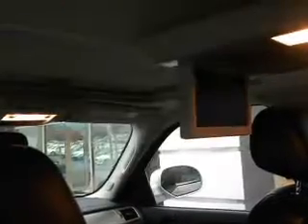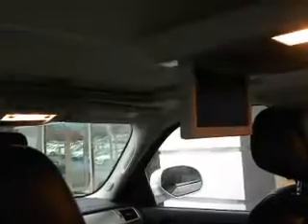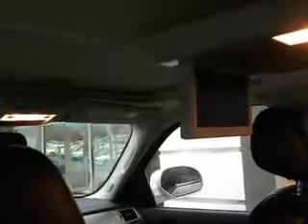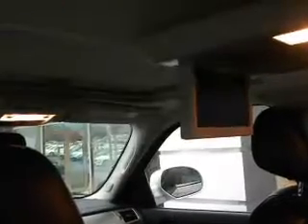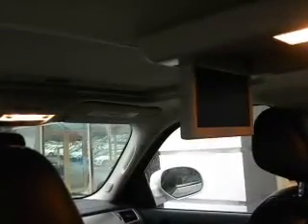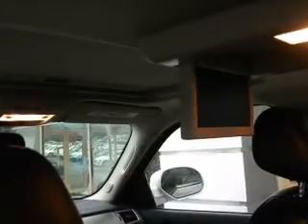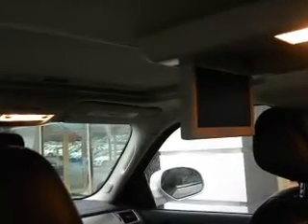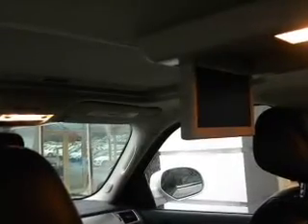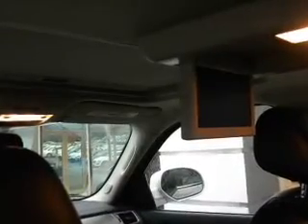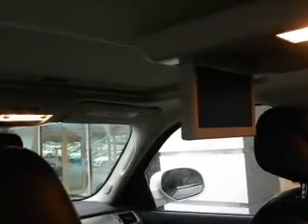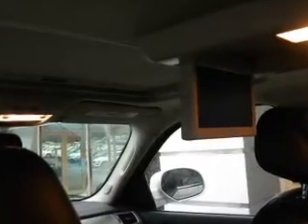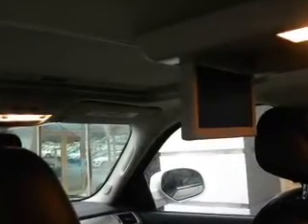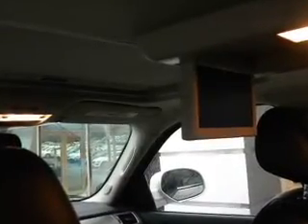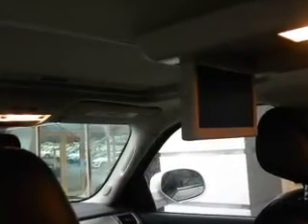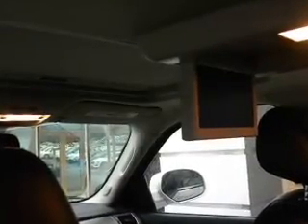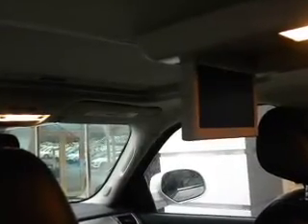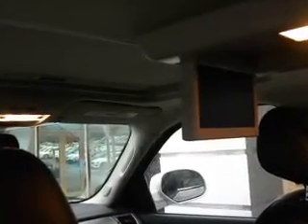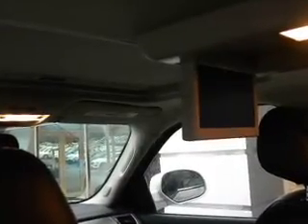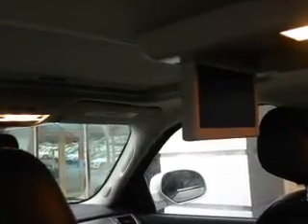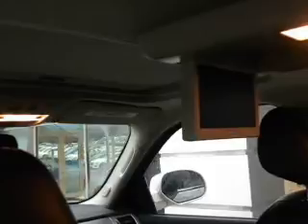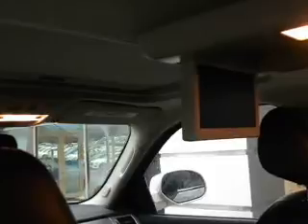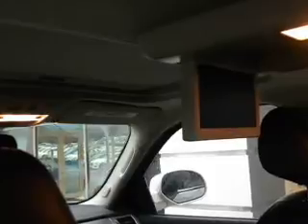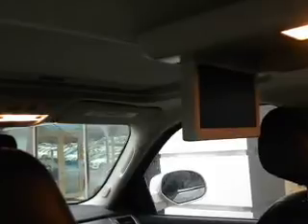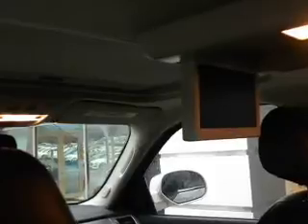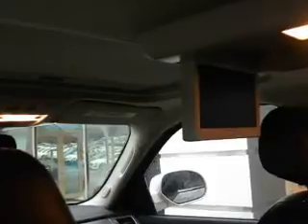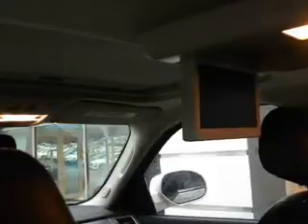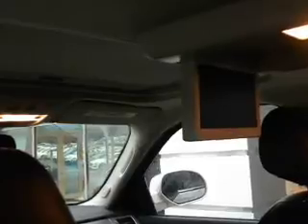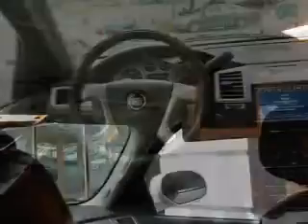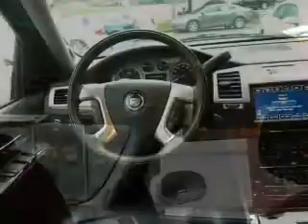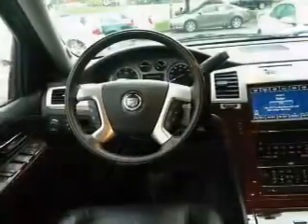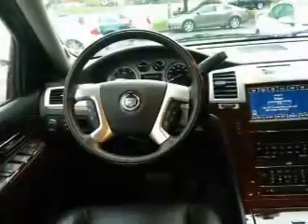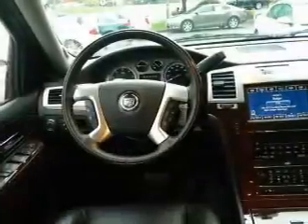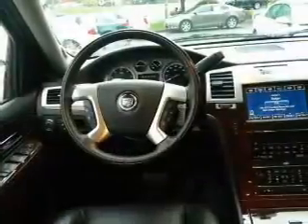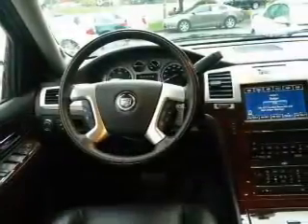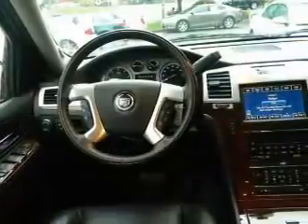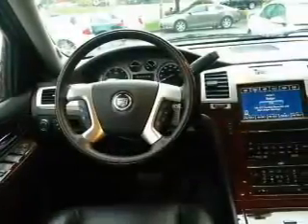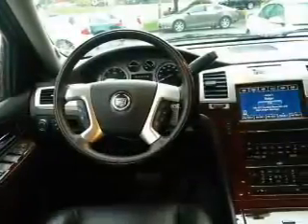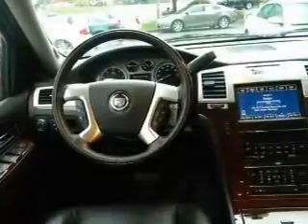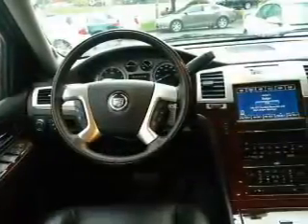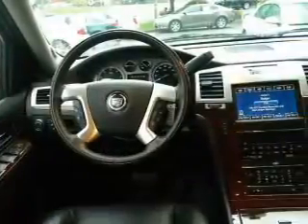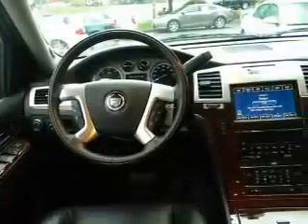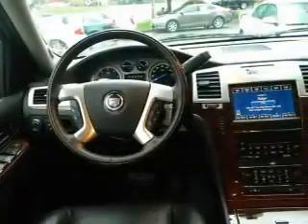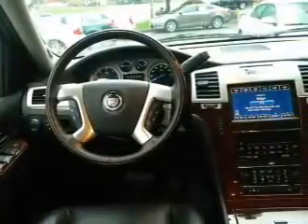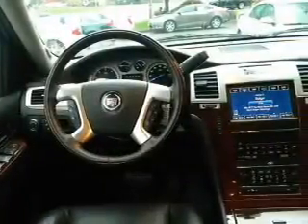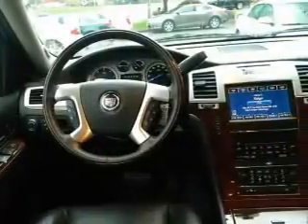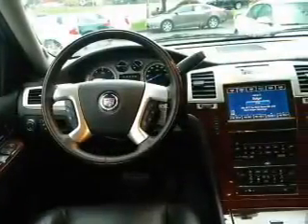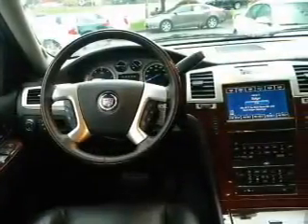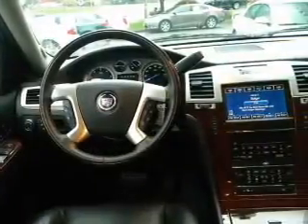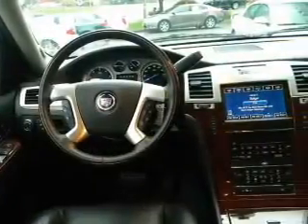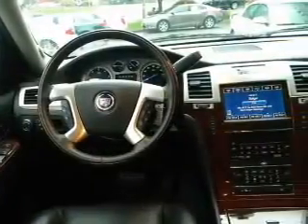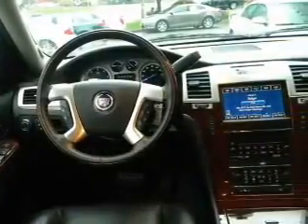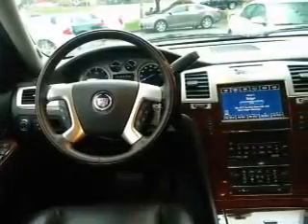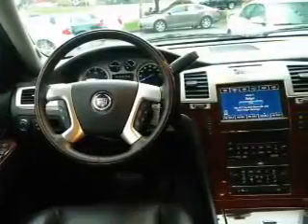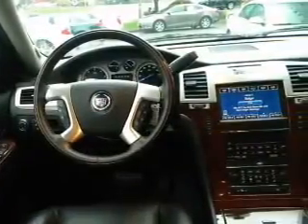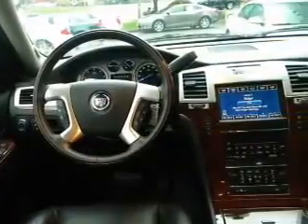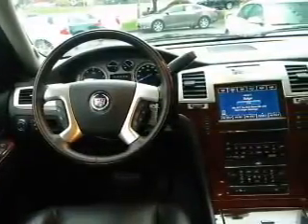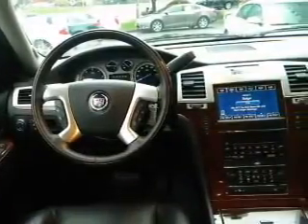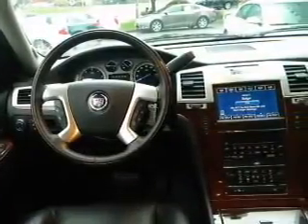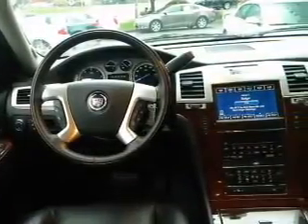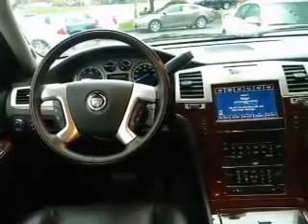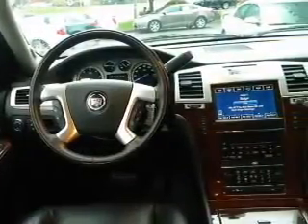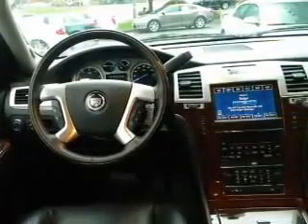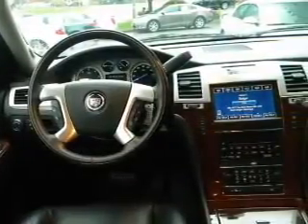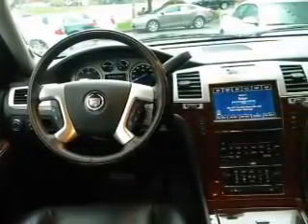Keyless entry. Power door locks. Power windows. Cruise control. An alarm system. Power steering. Air conditioning.